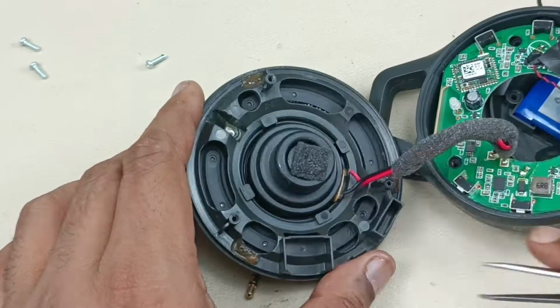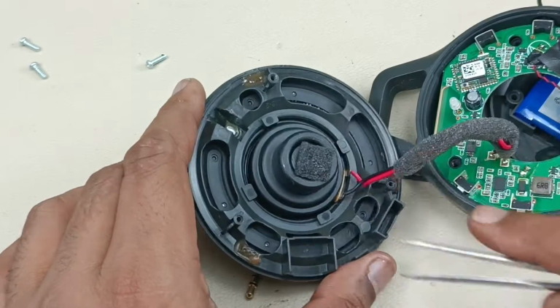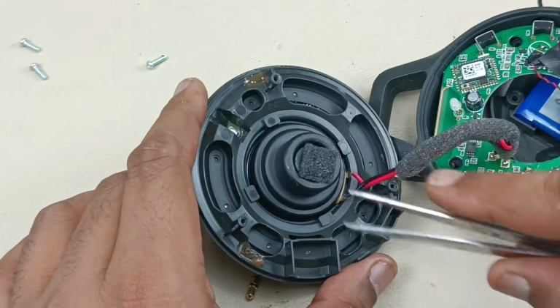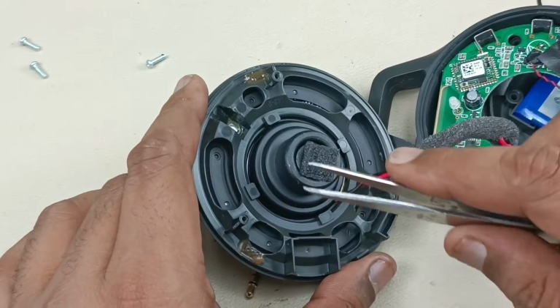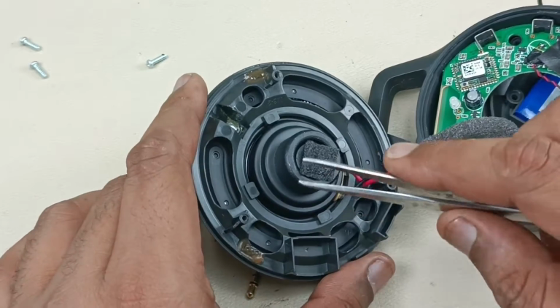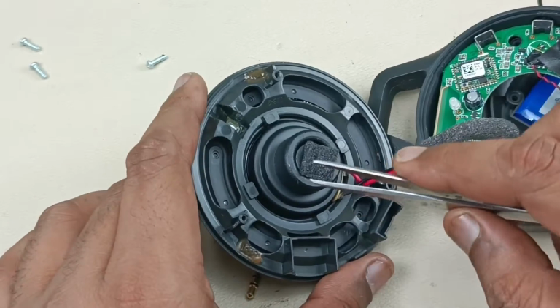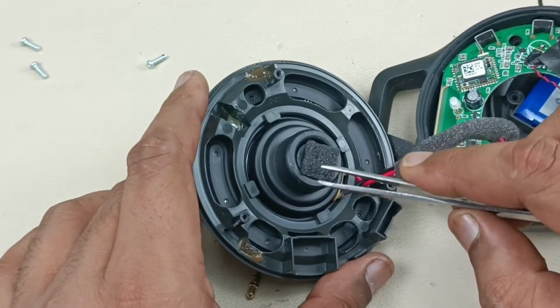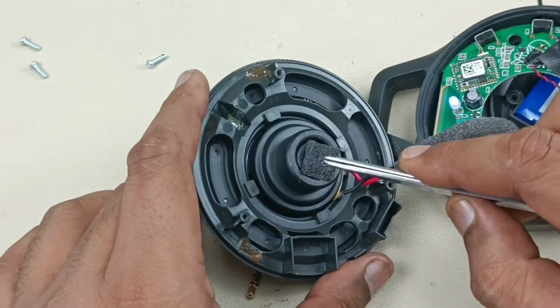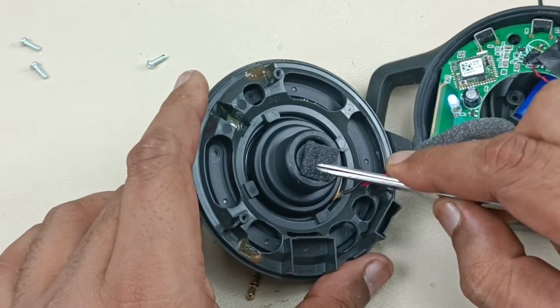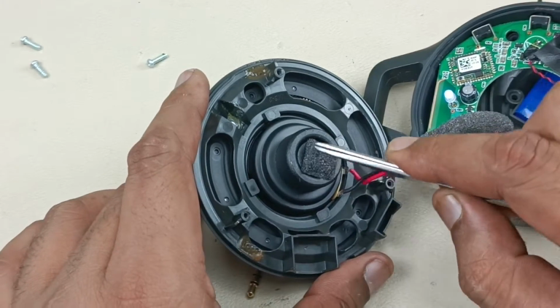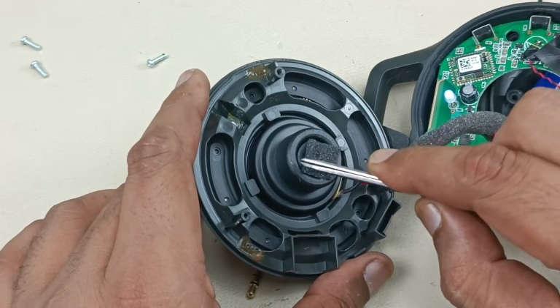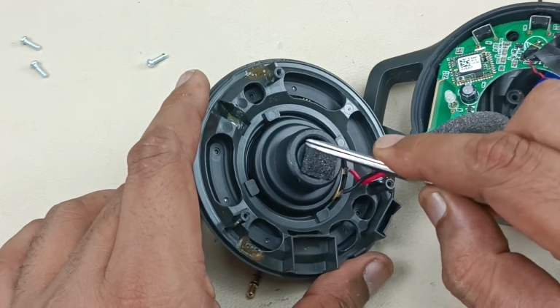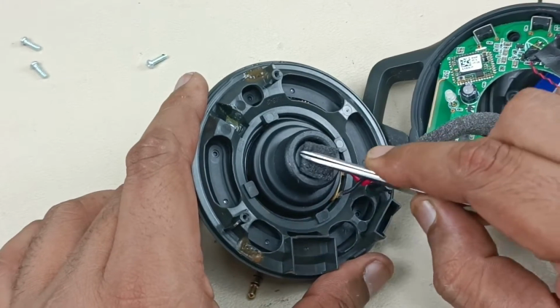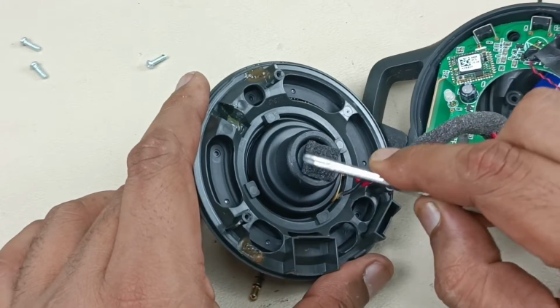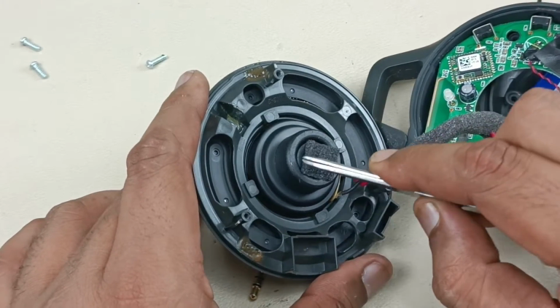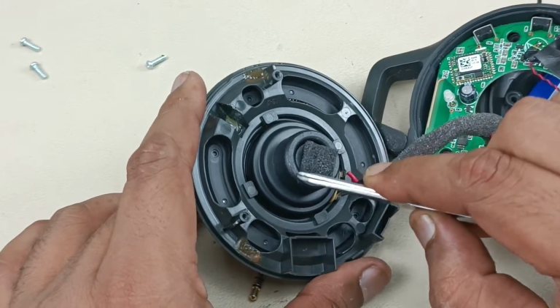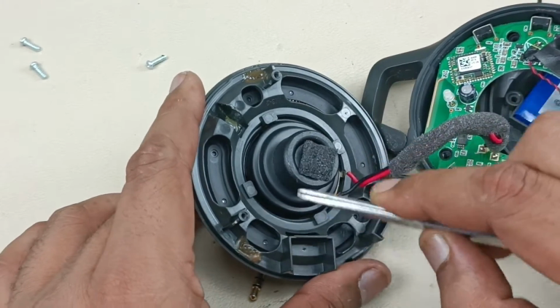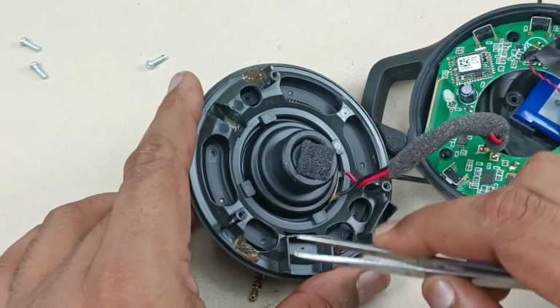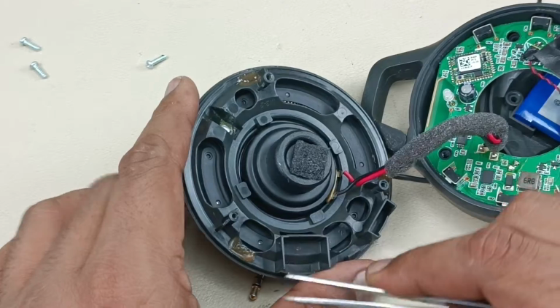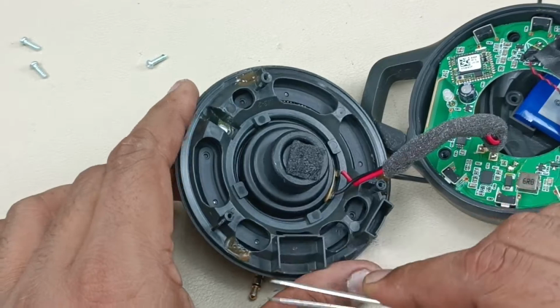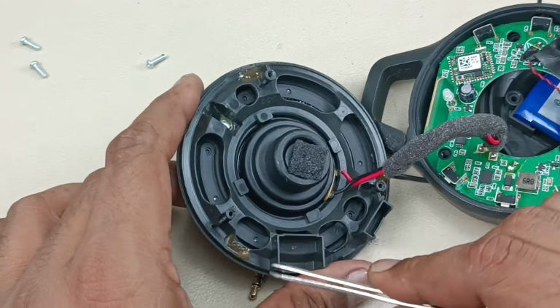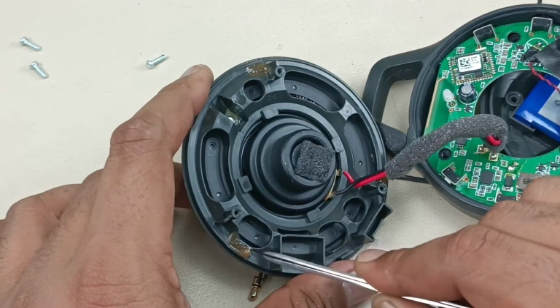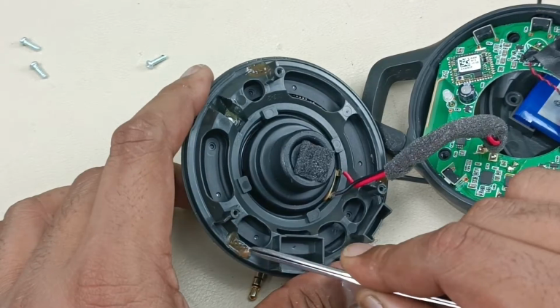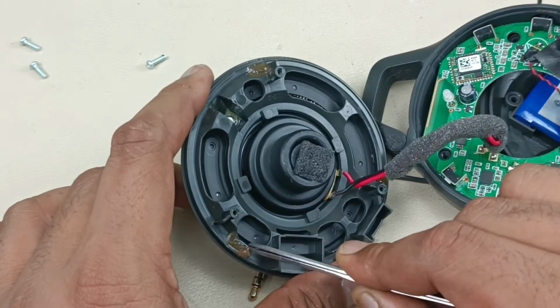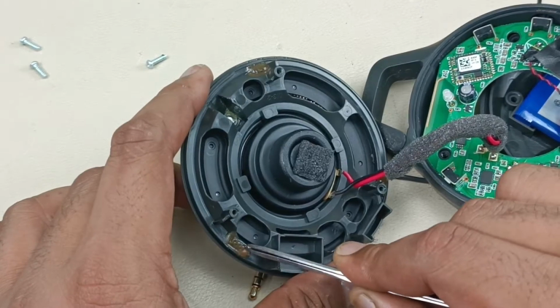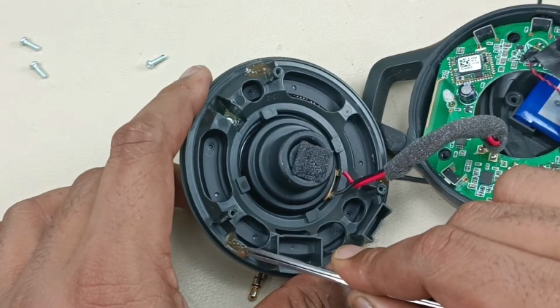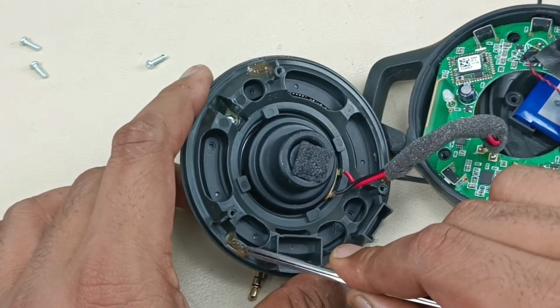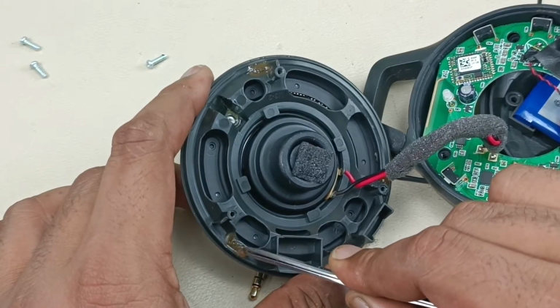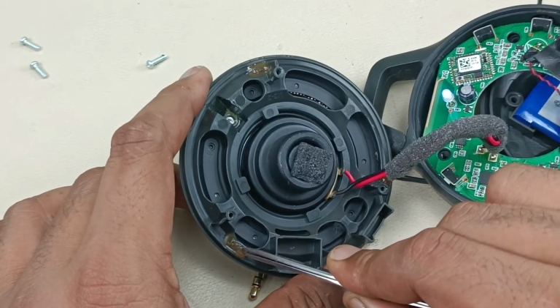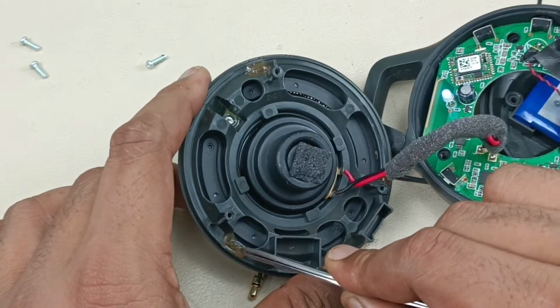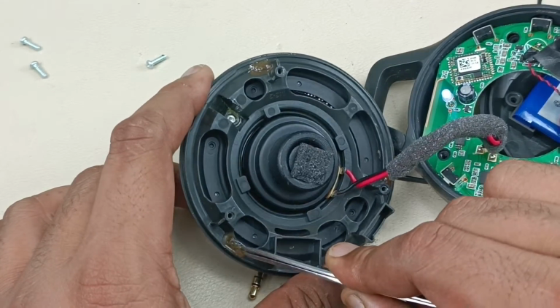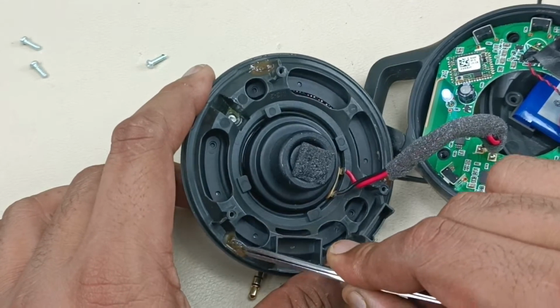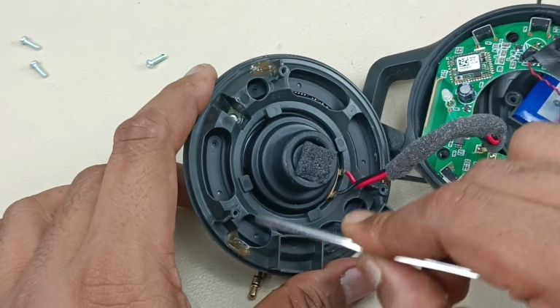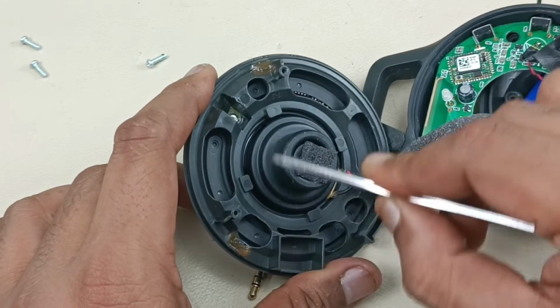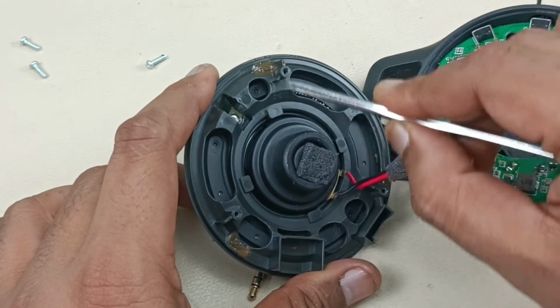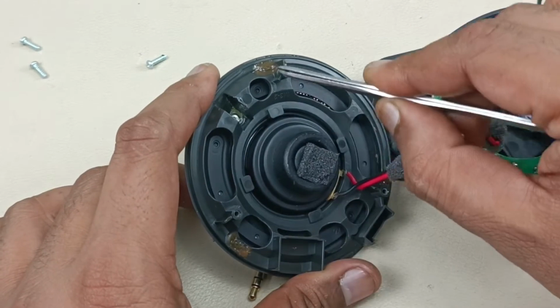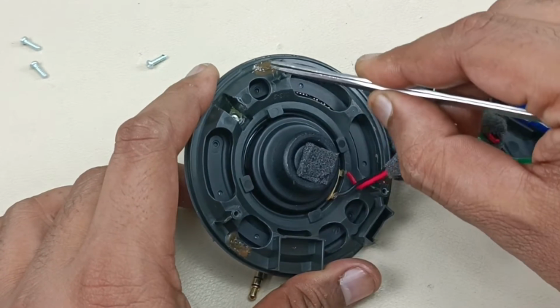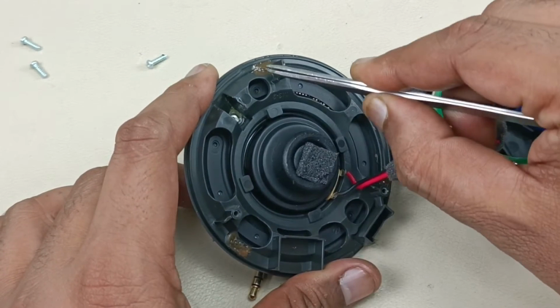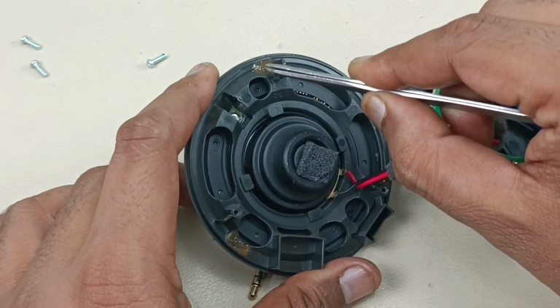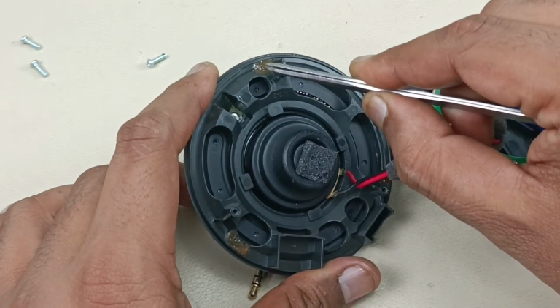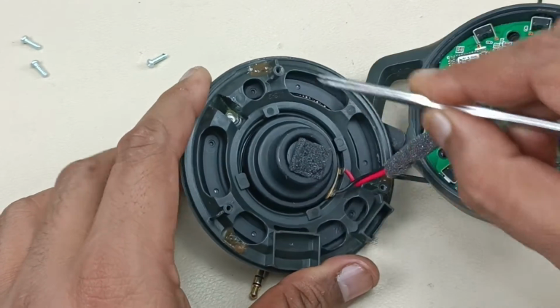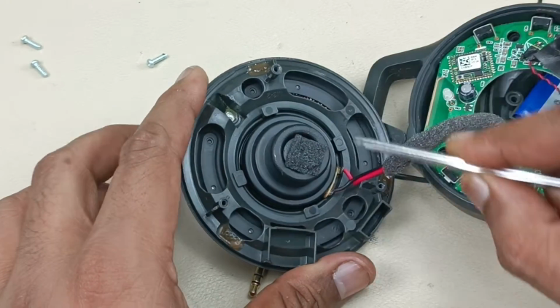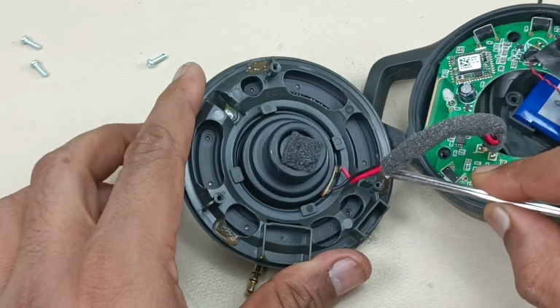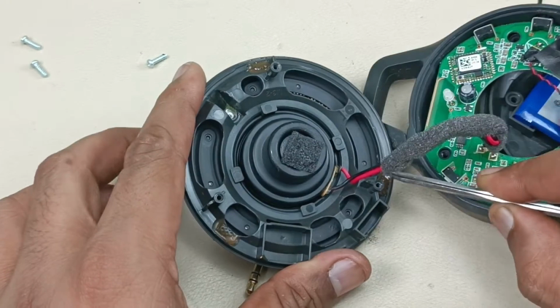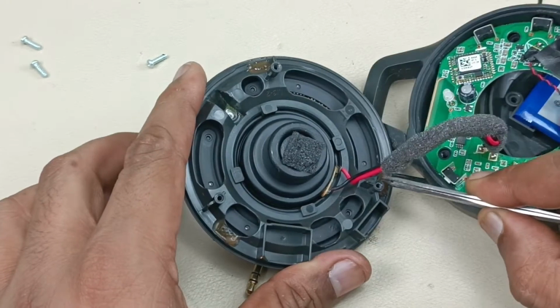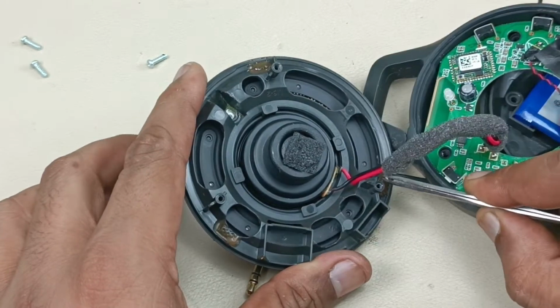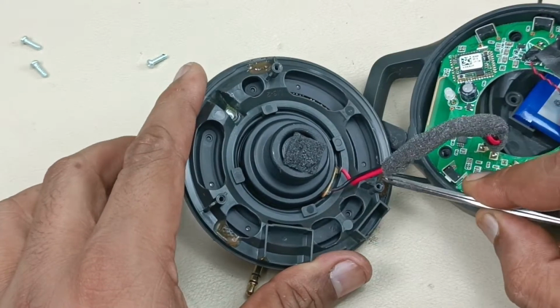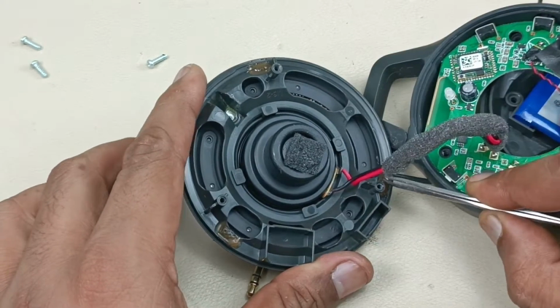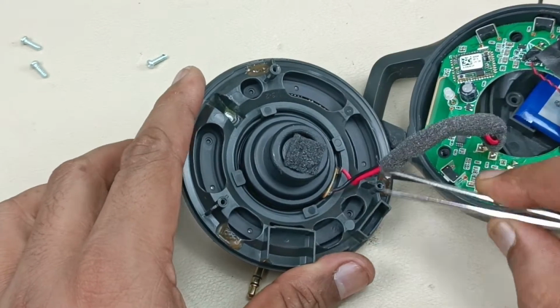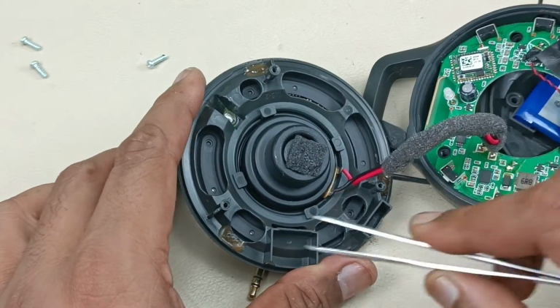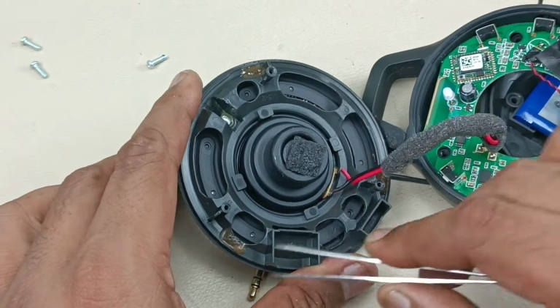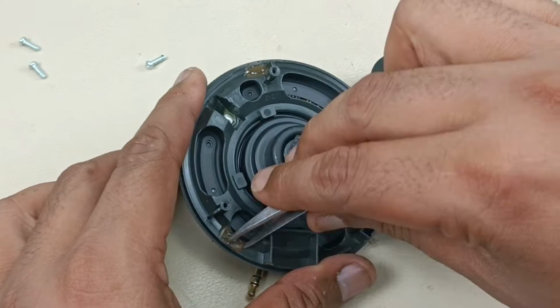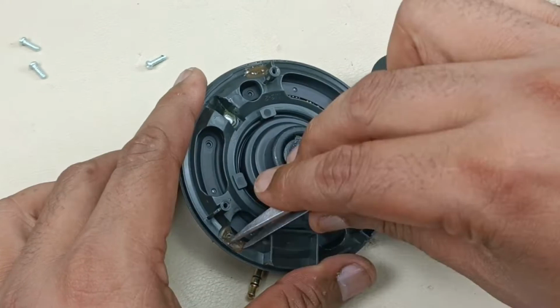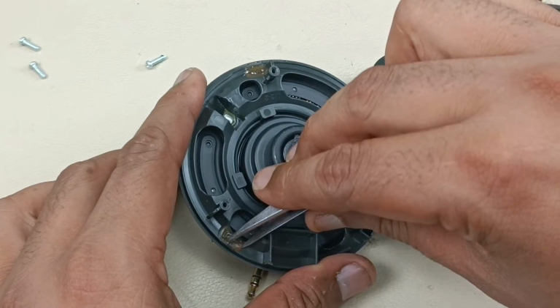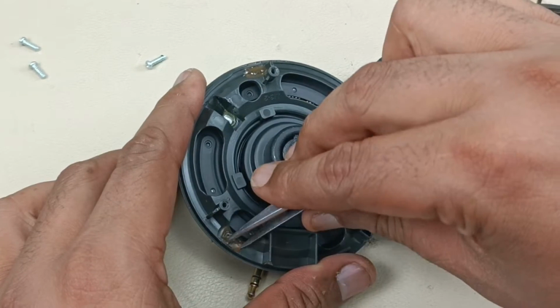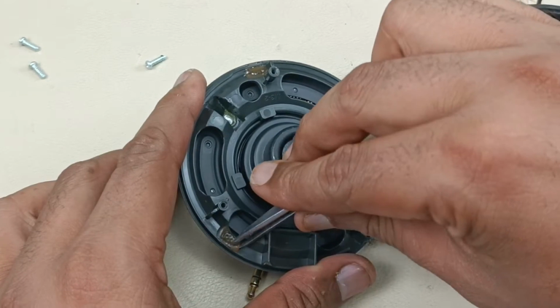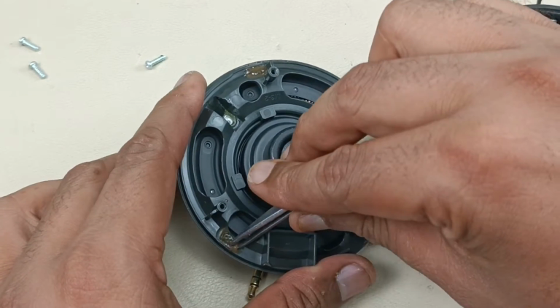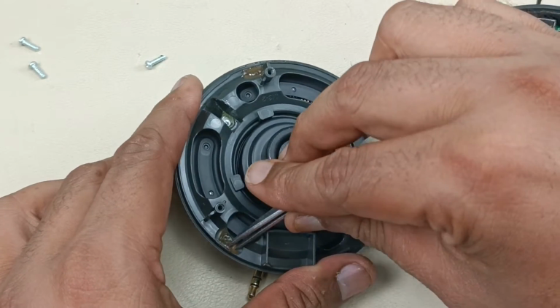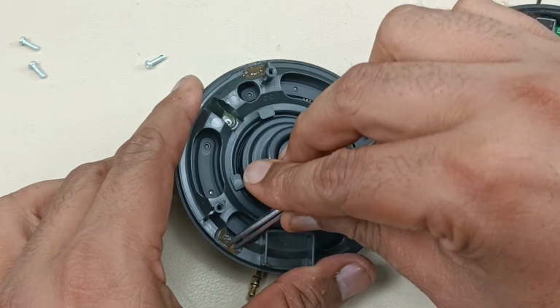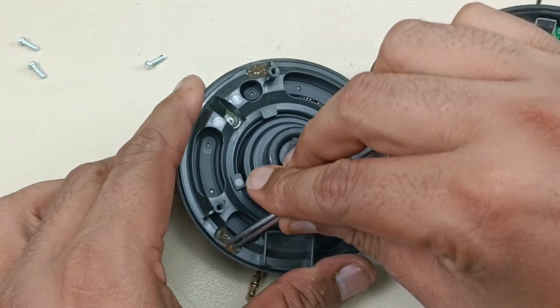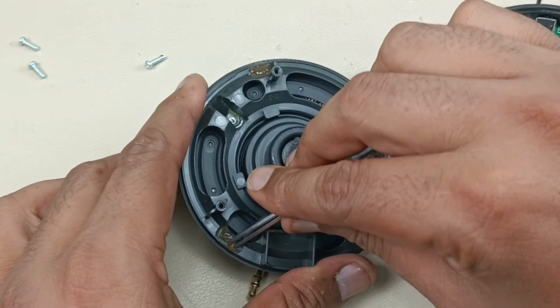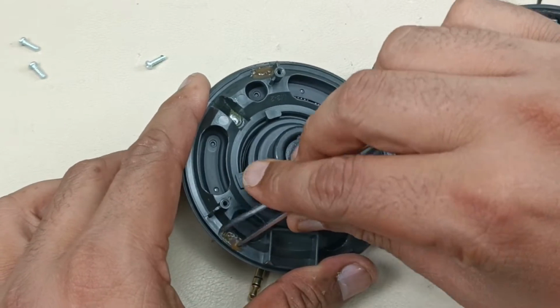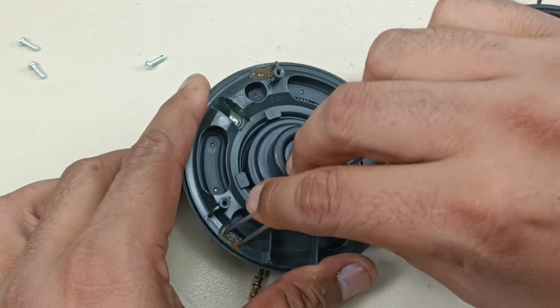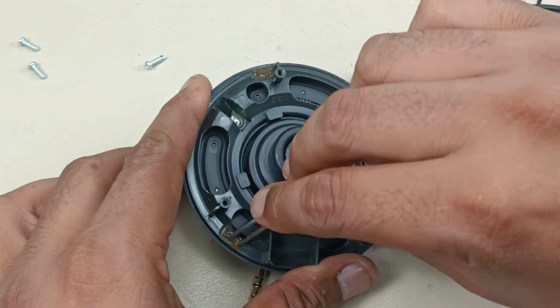Now, to see this driver, I have to remove this — it's pasted on three sides. Let me remove that.